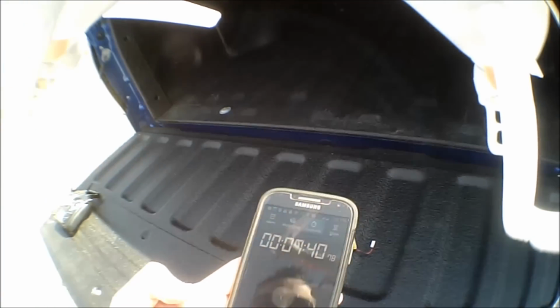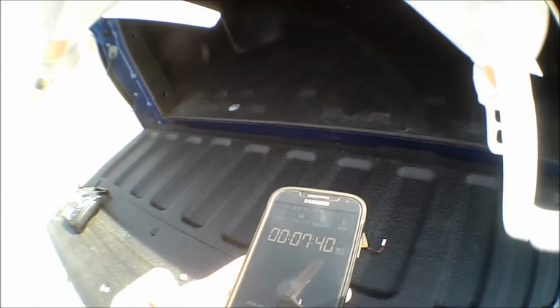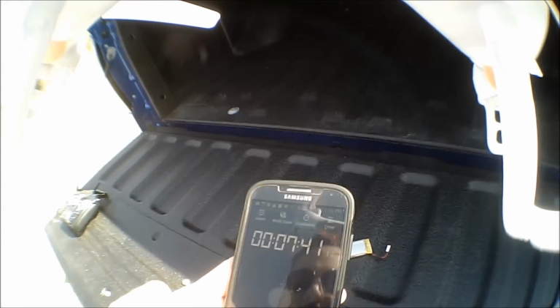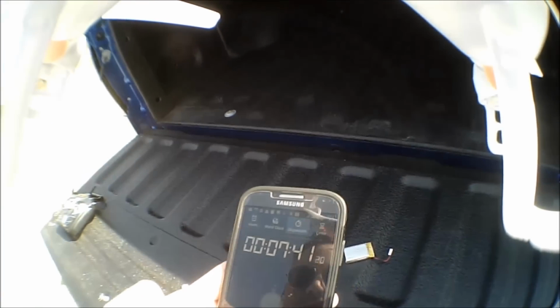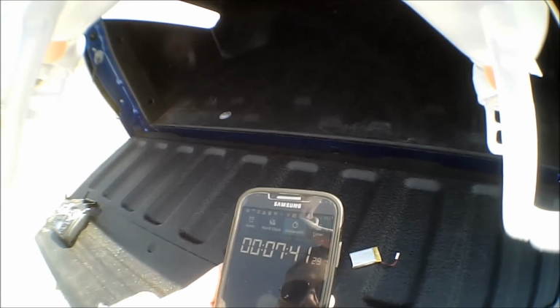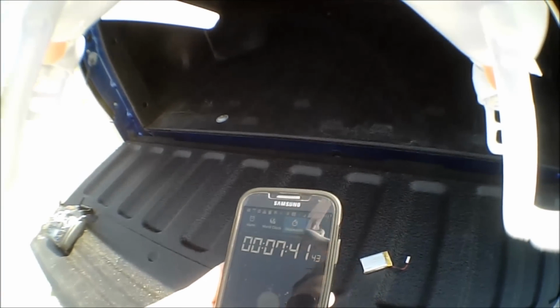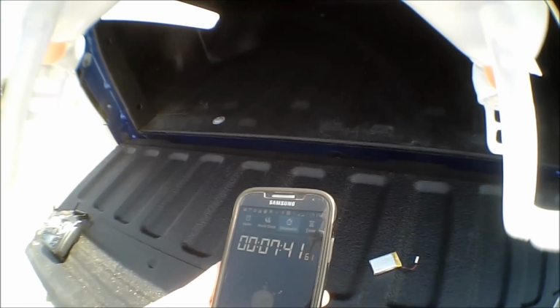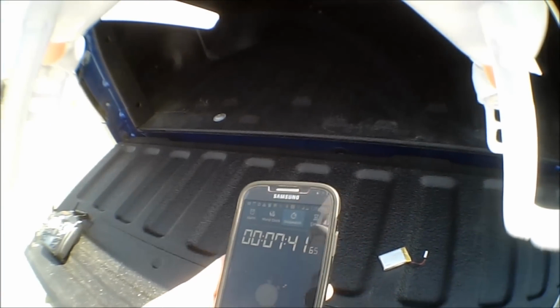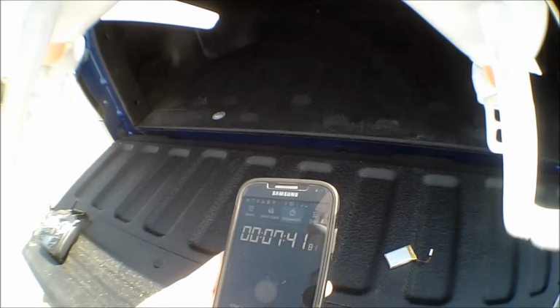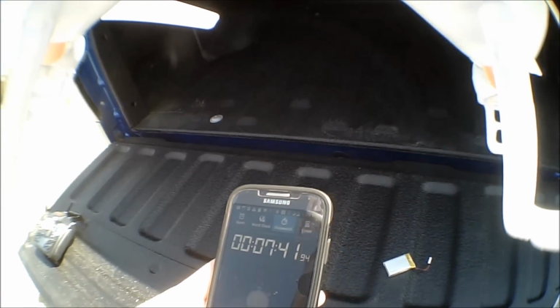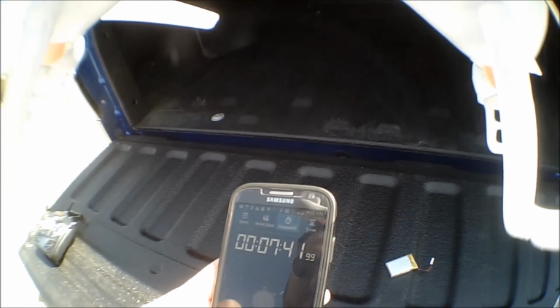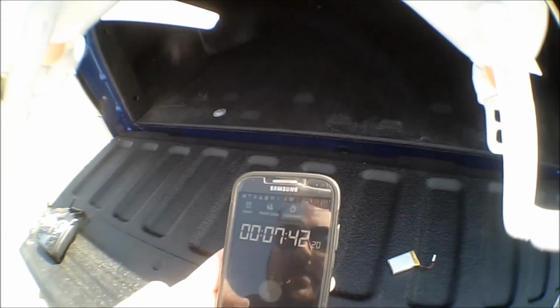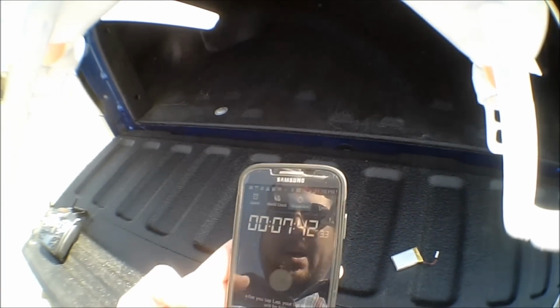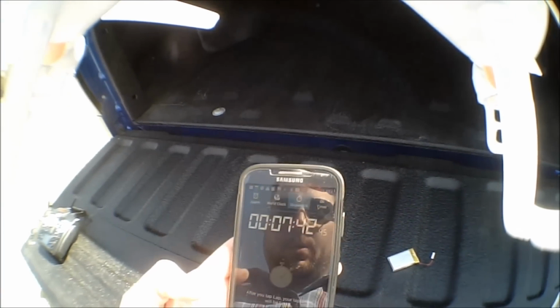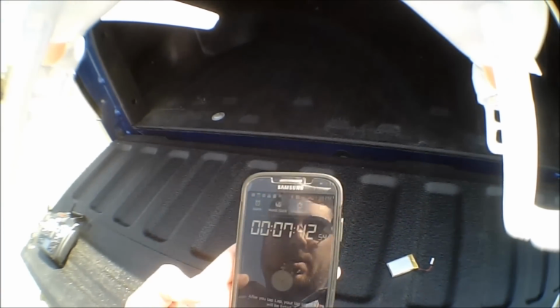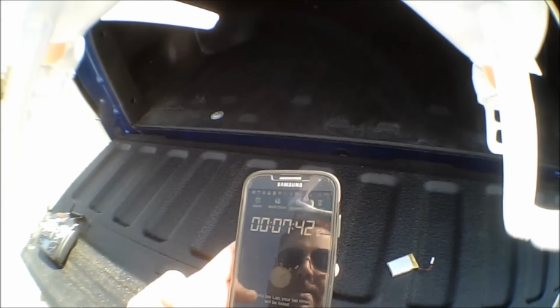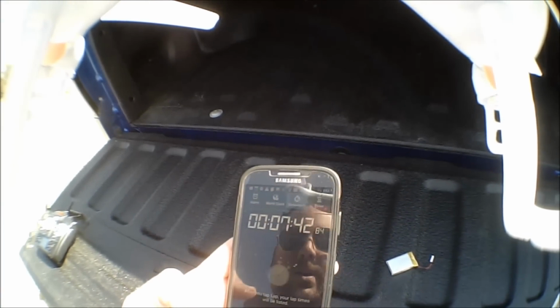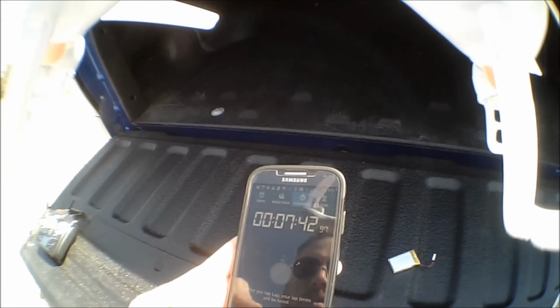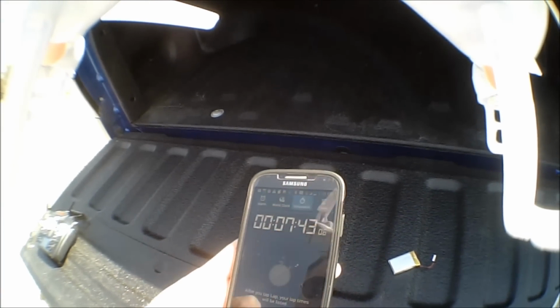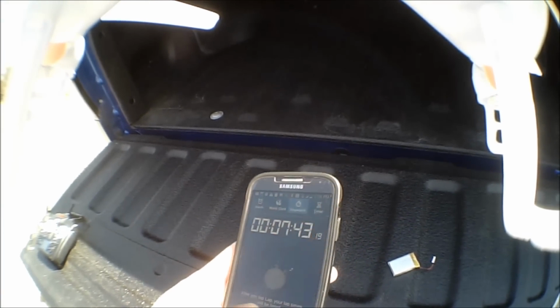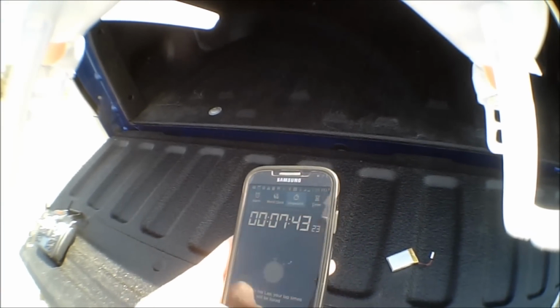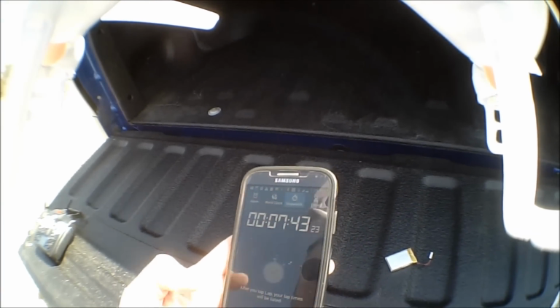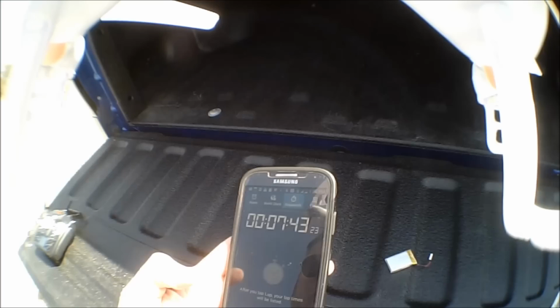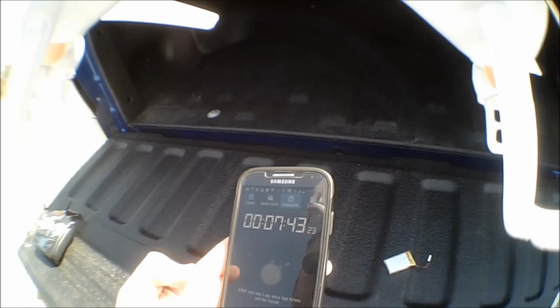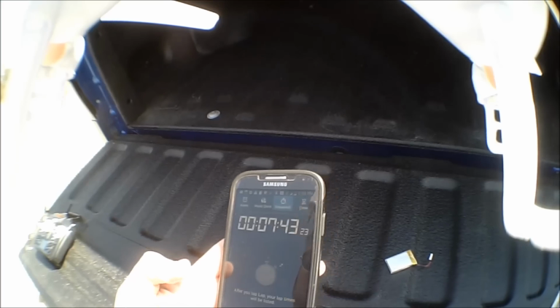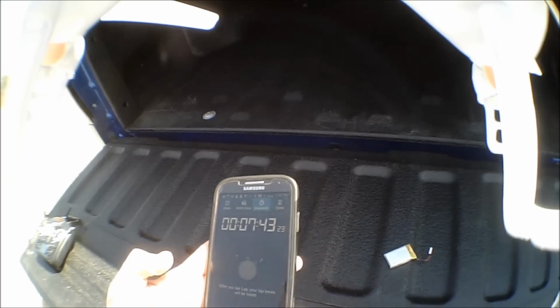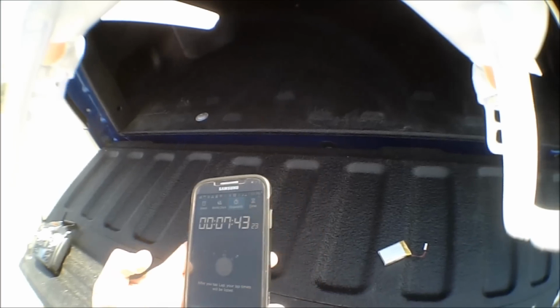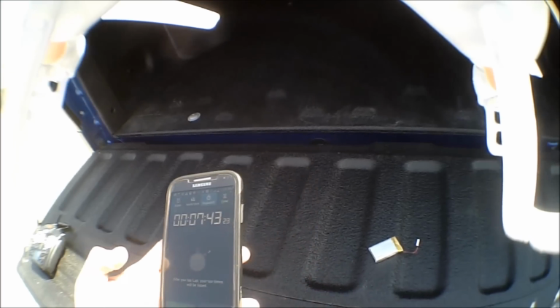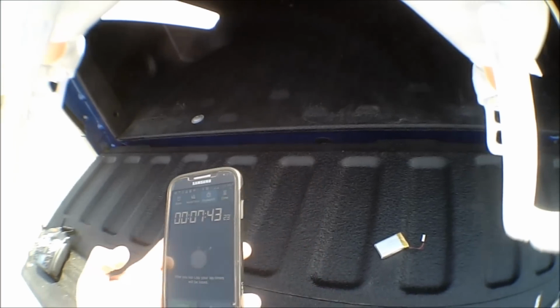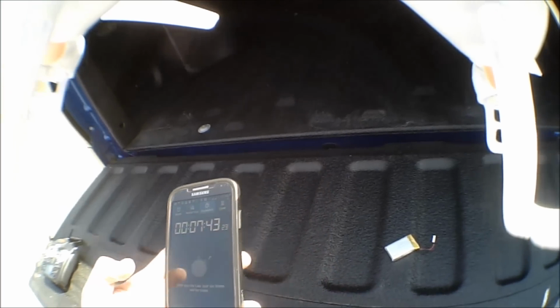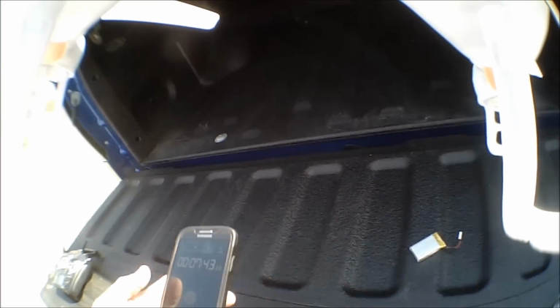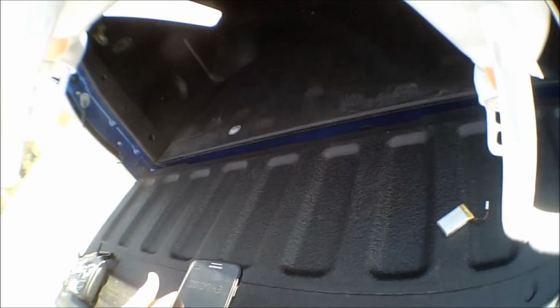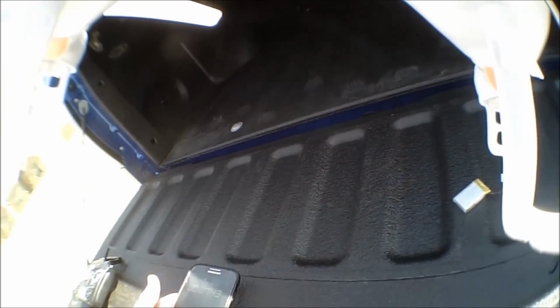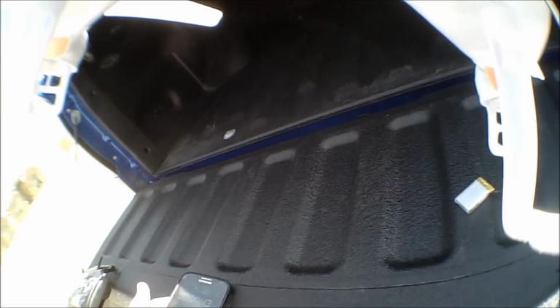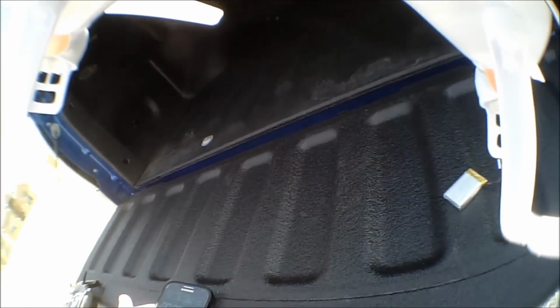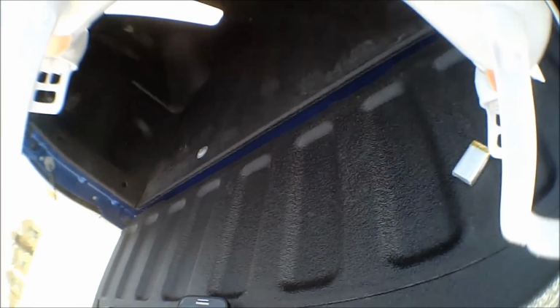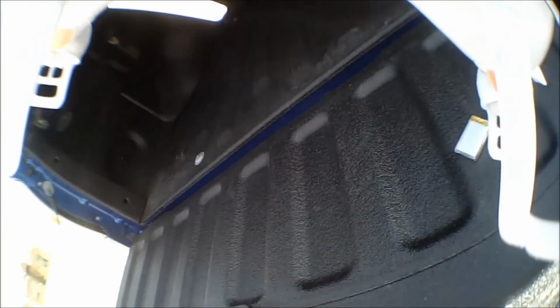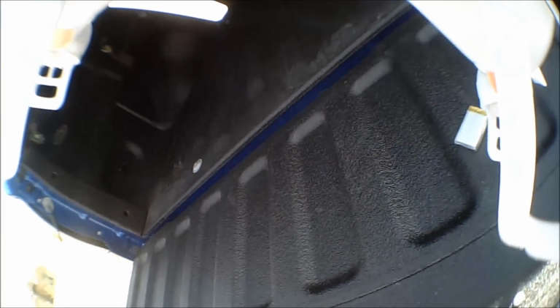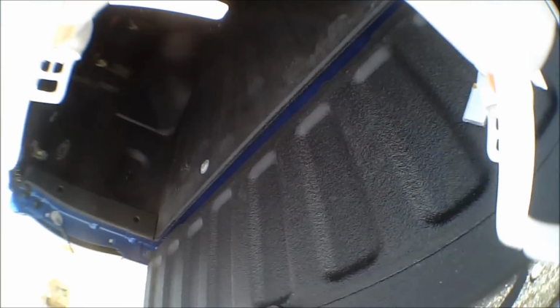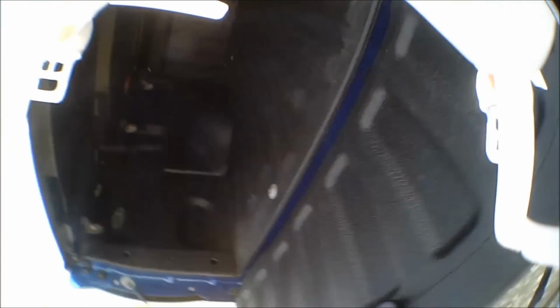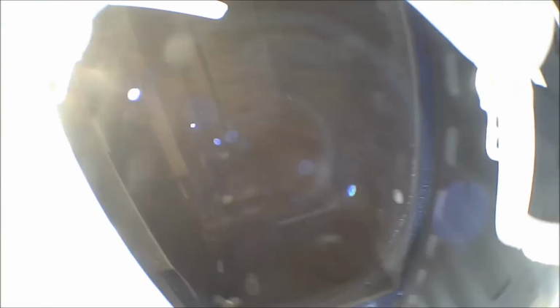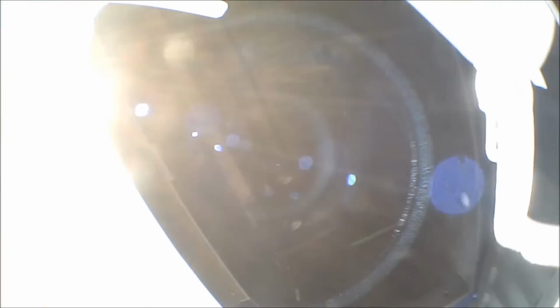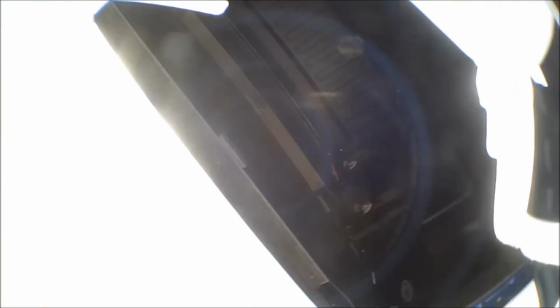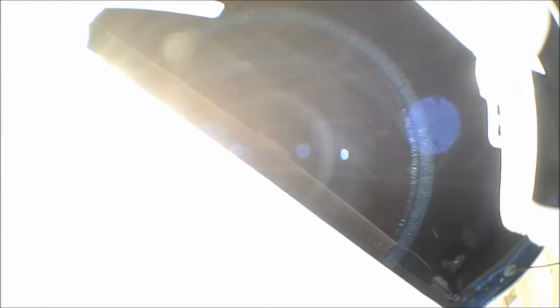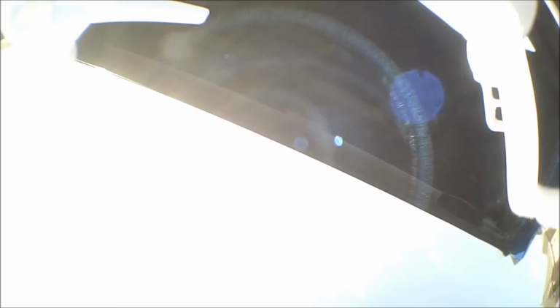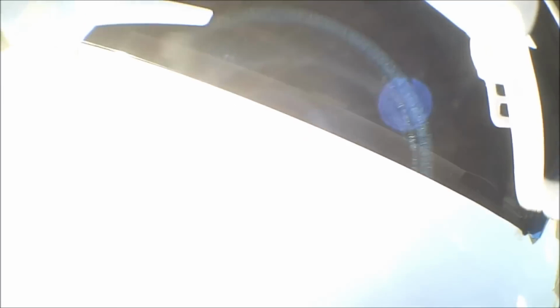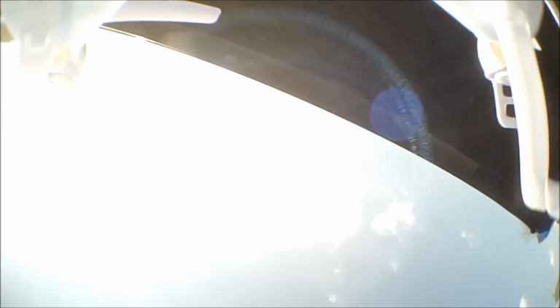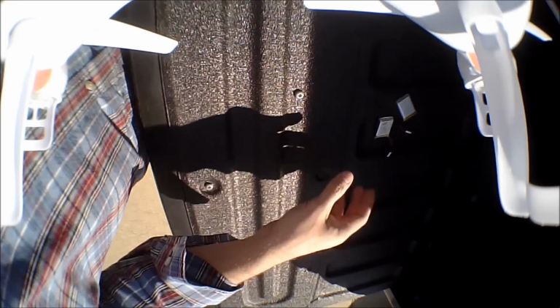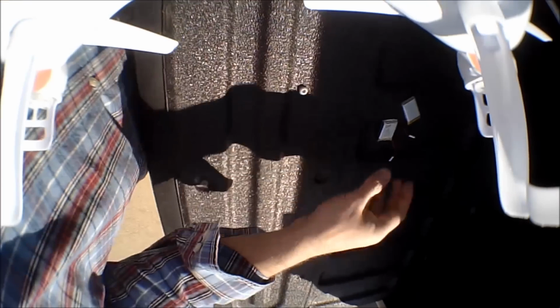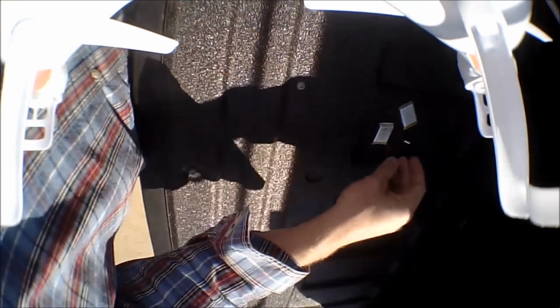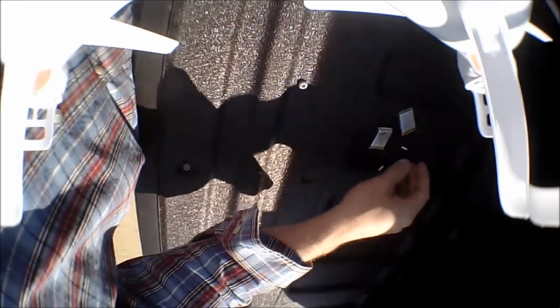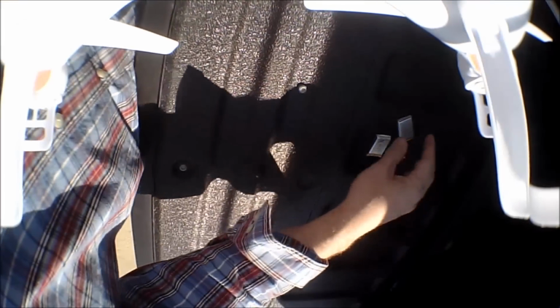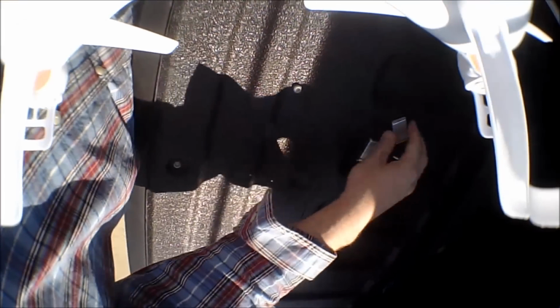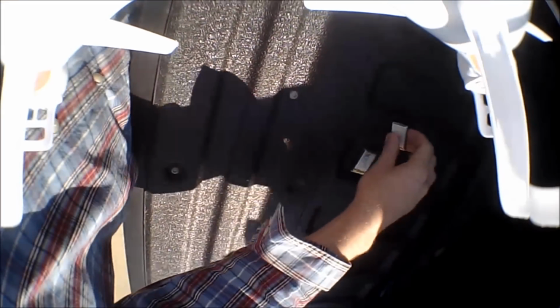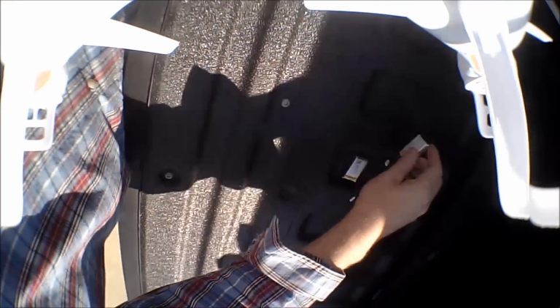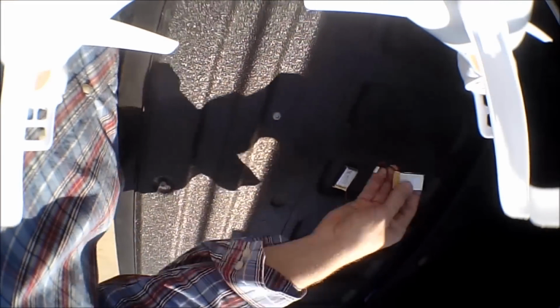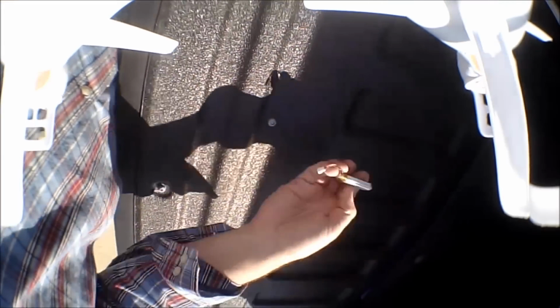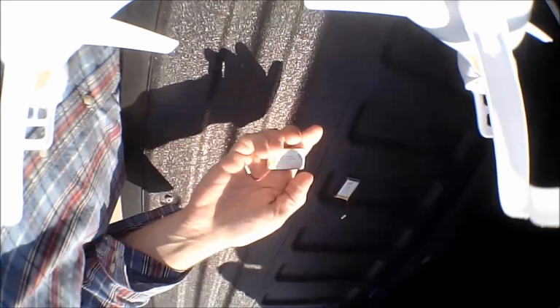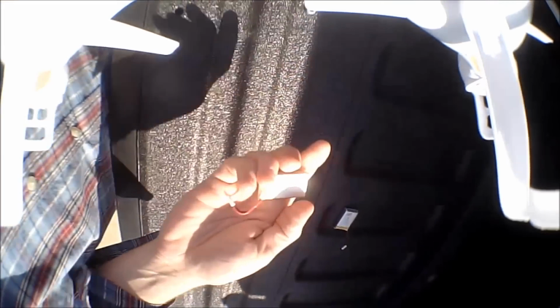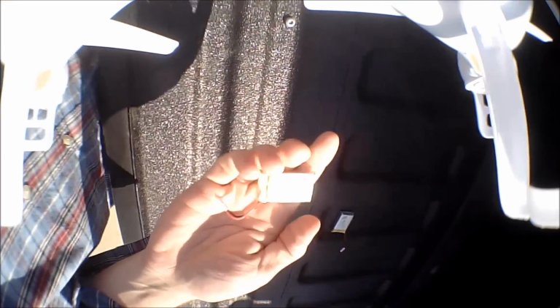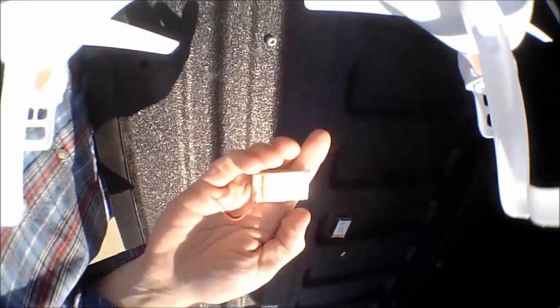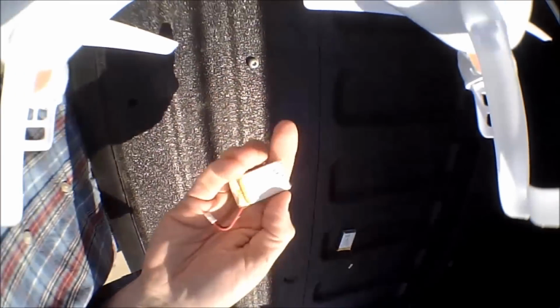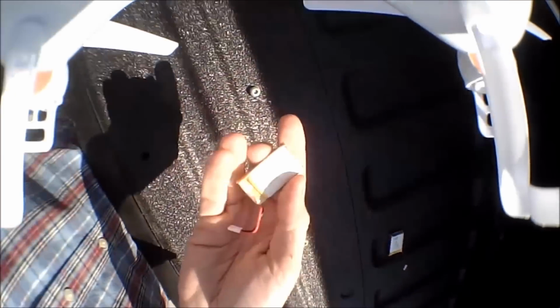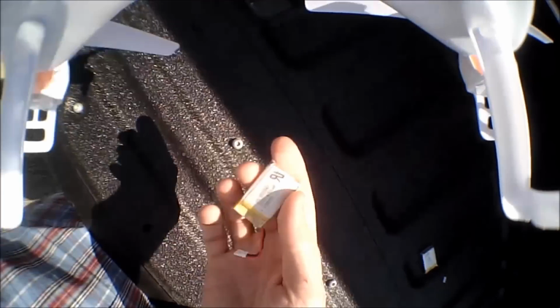So for the next comparison, I'll load in the stock battery, which is the 500 milliamp battery, and we'll see how long it goes.